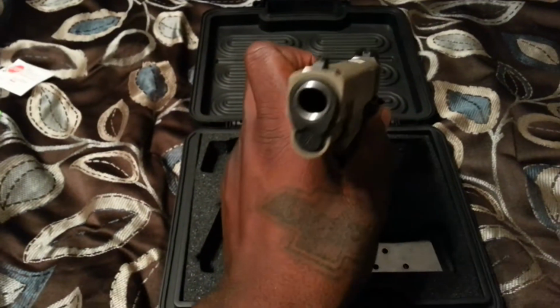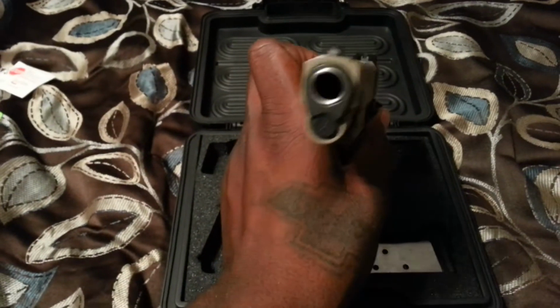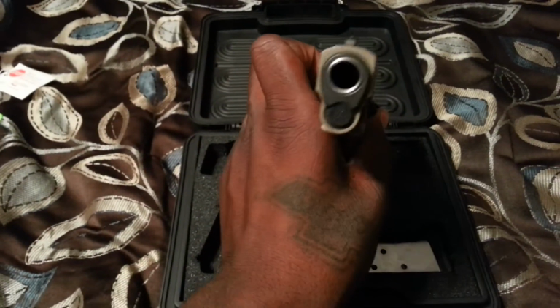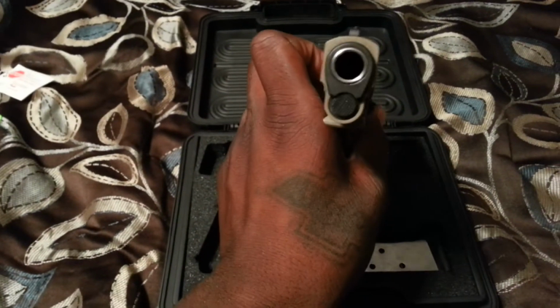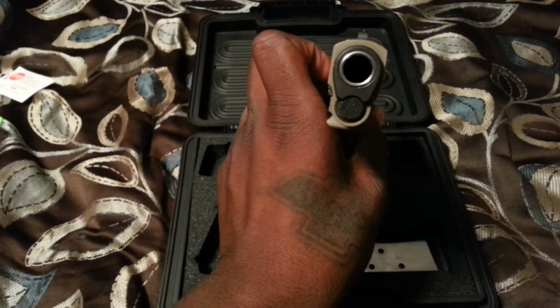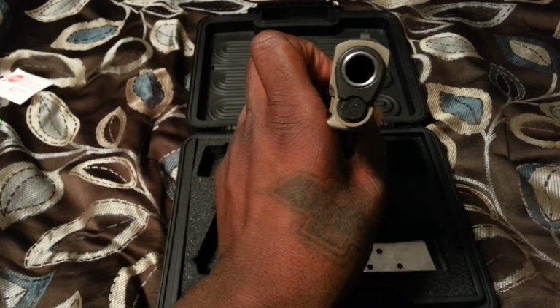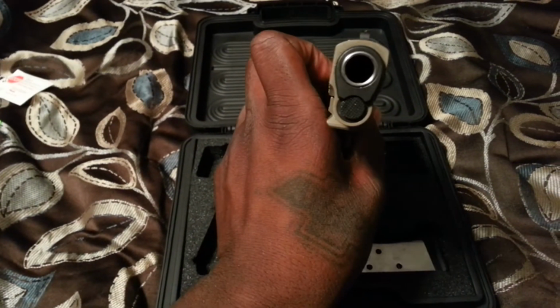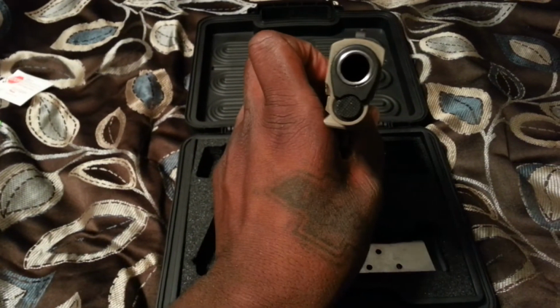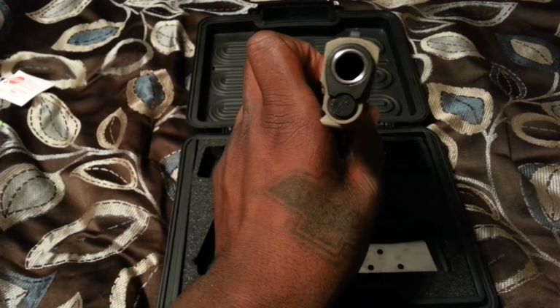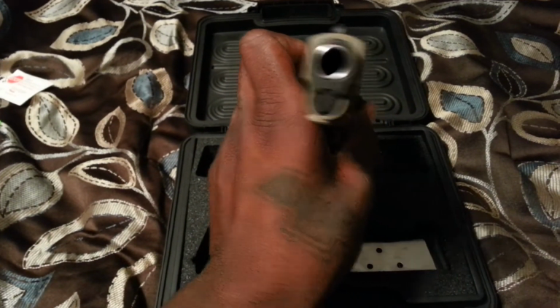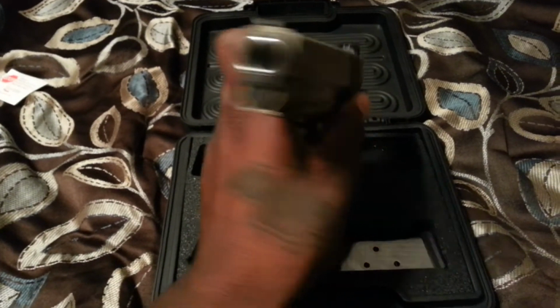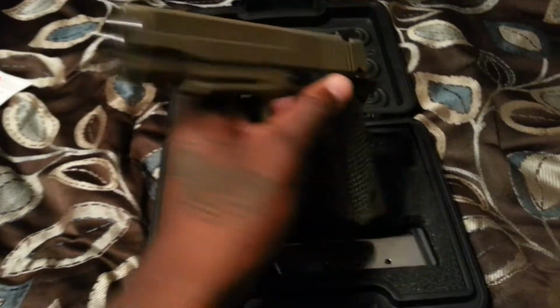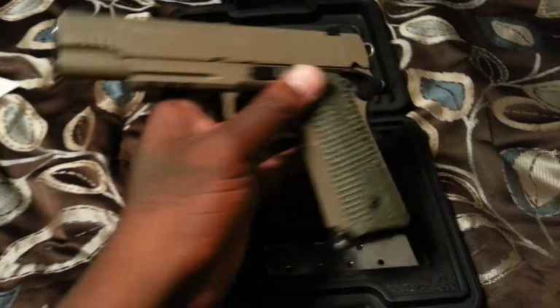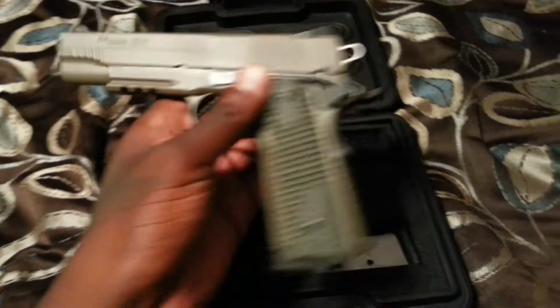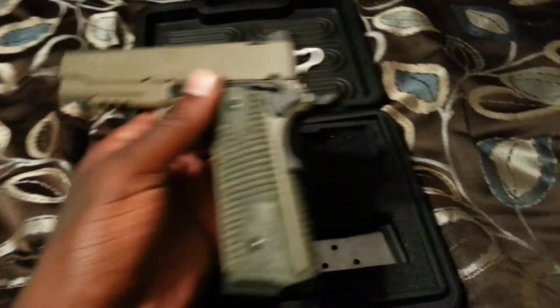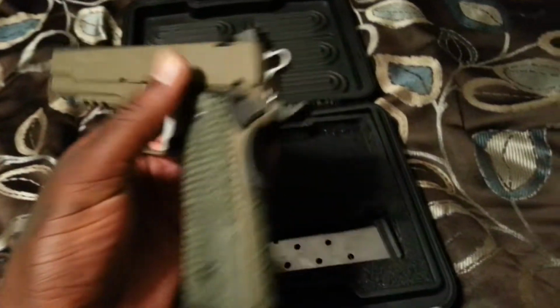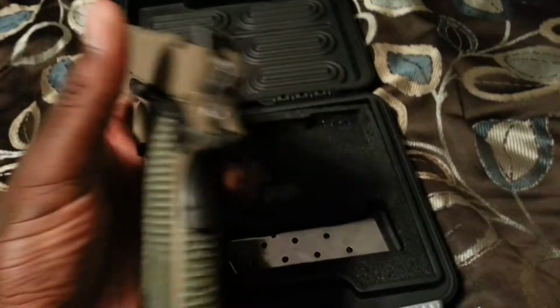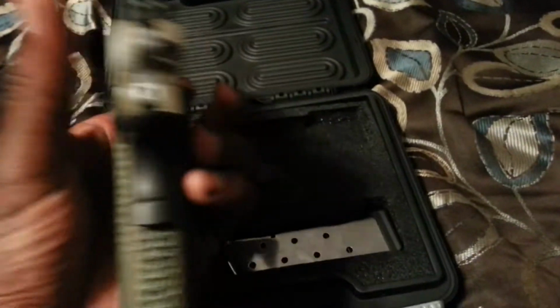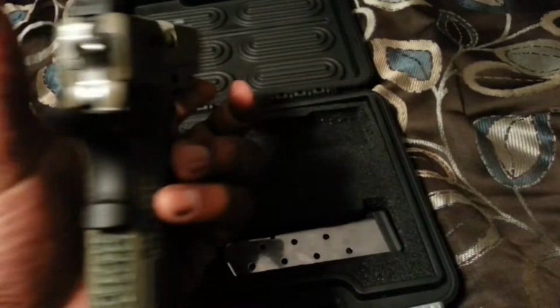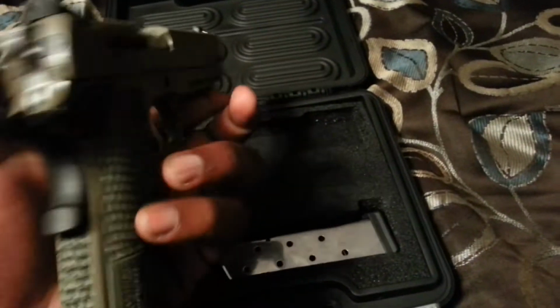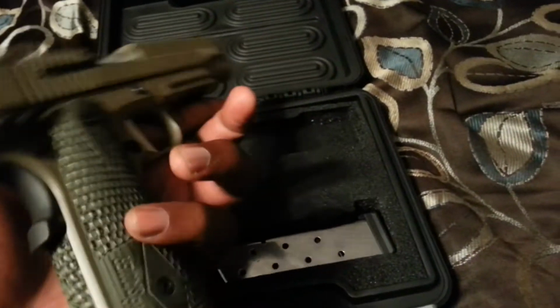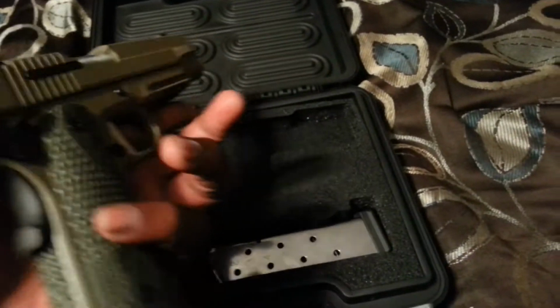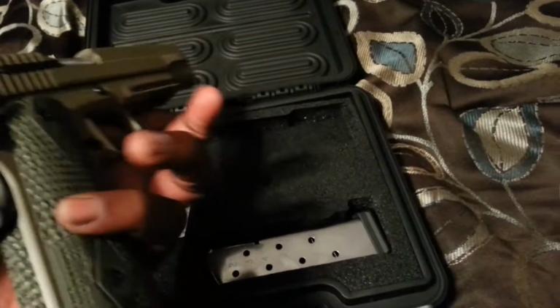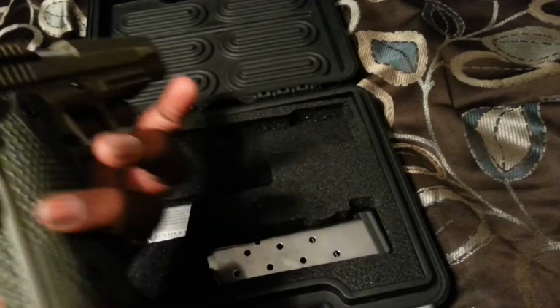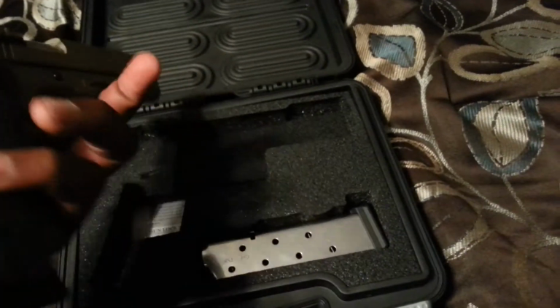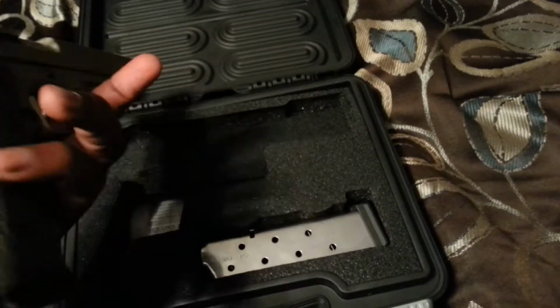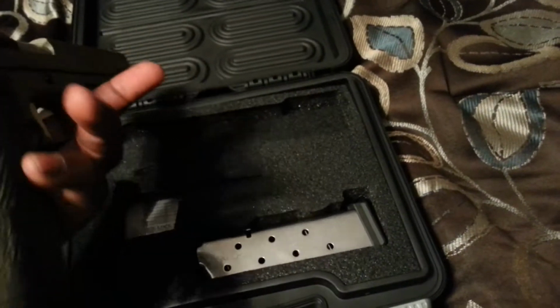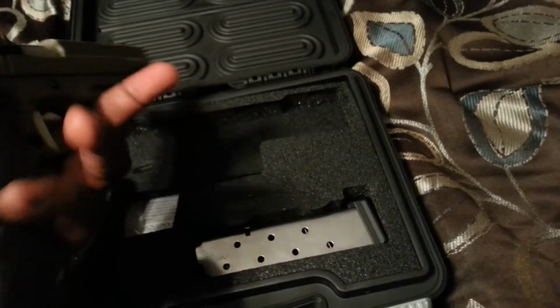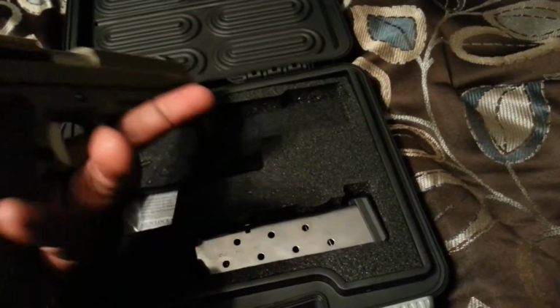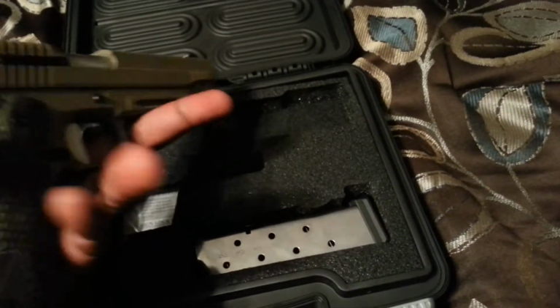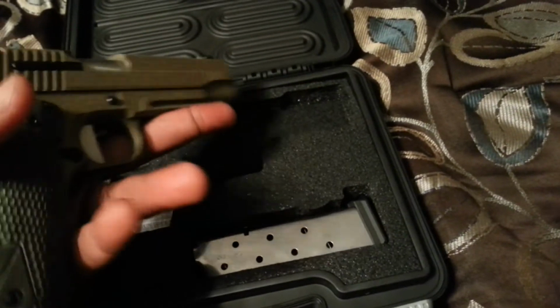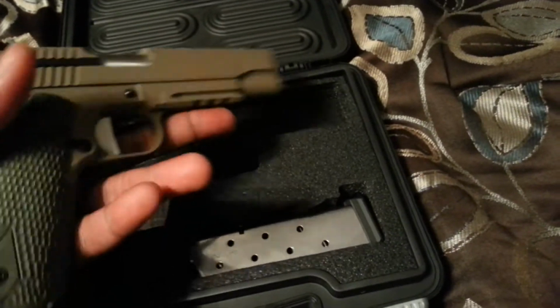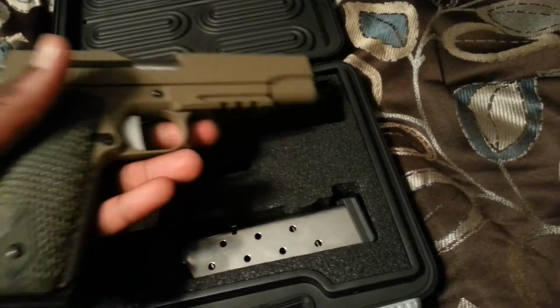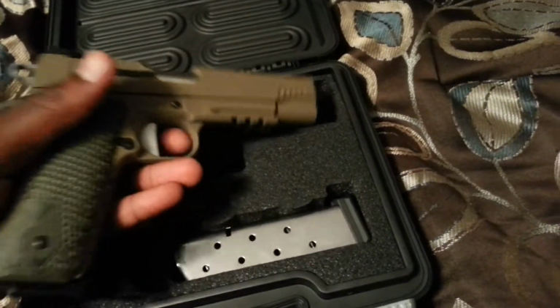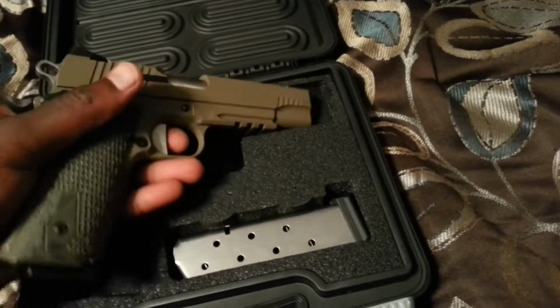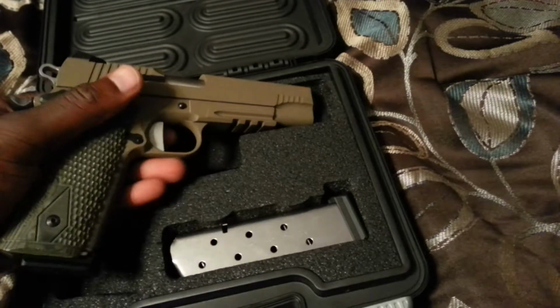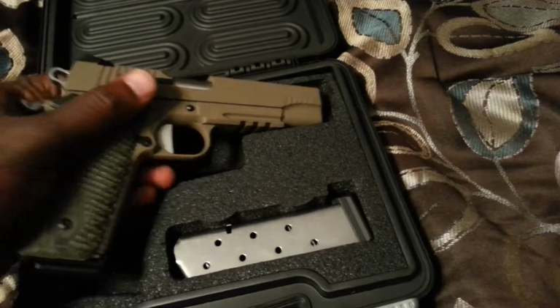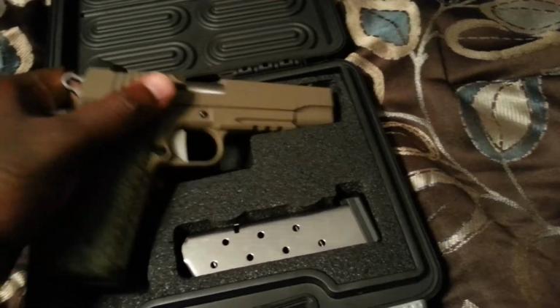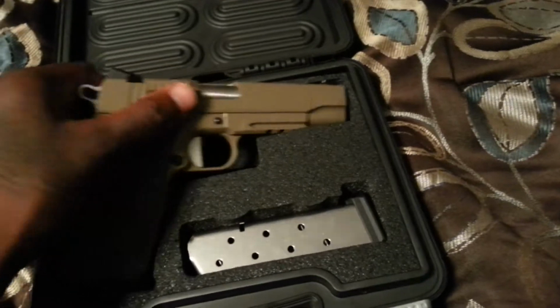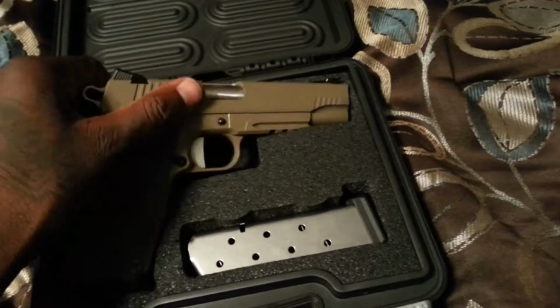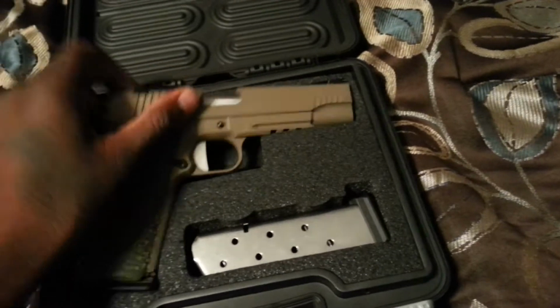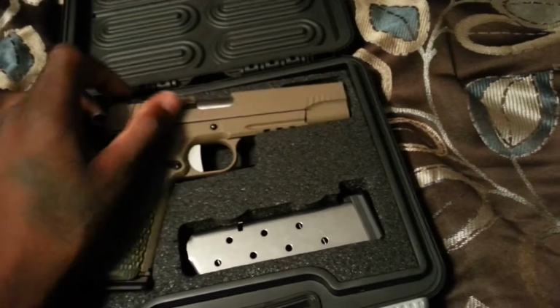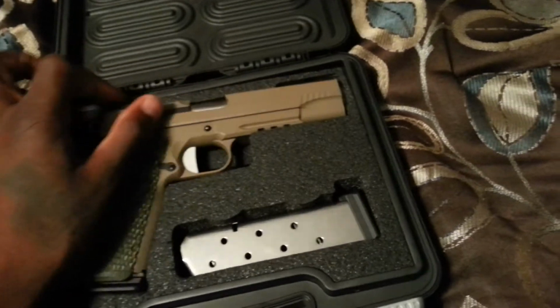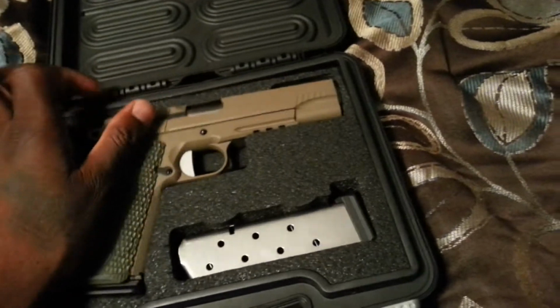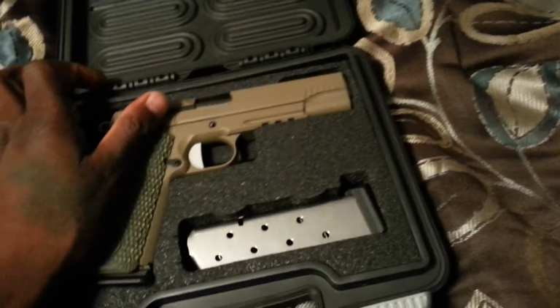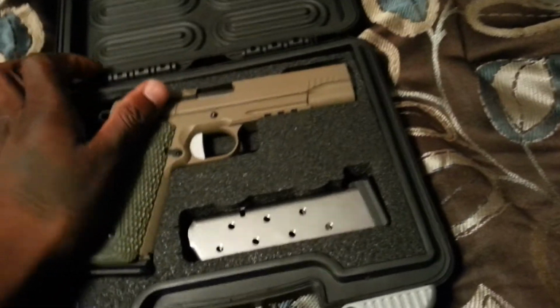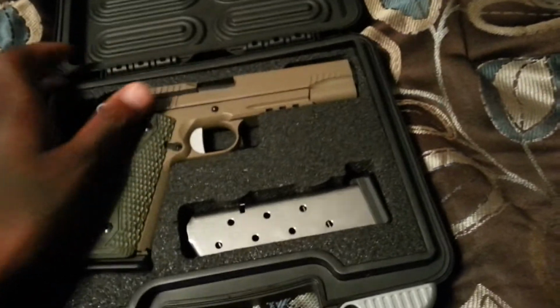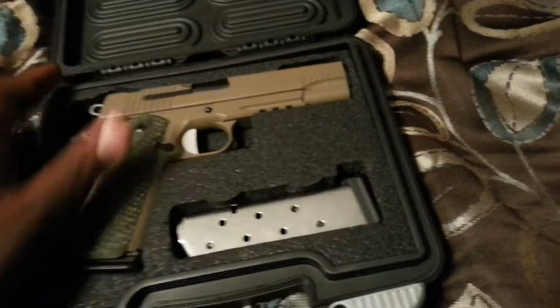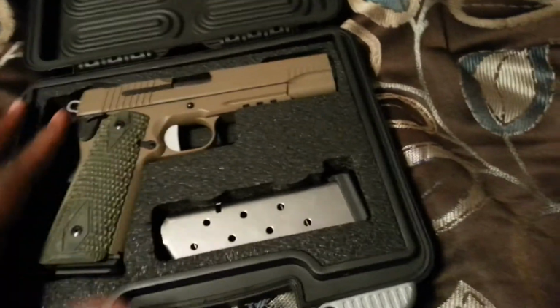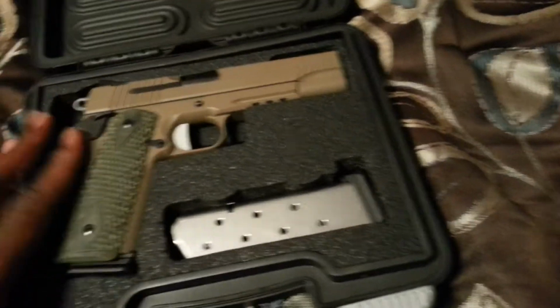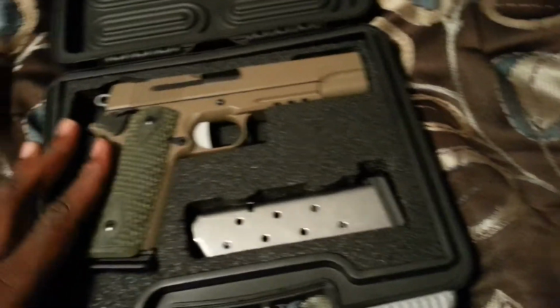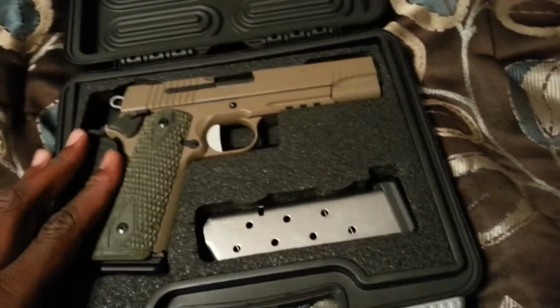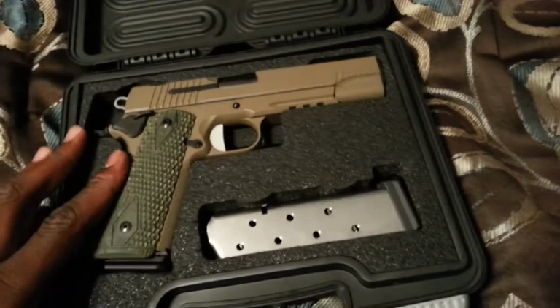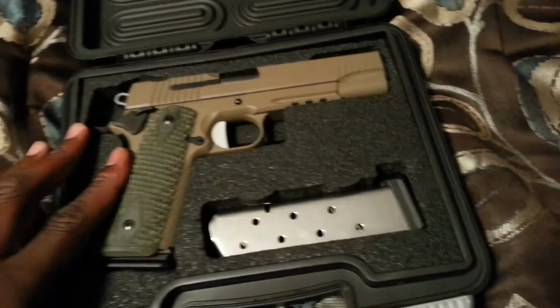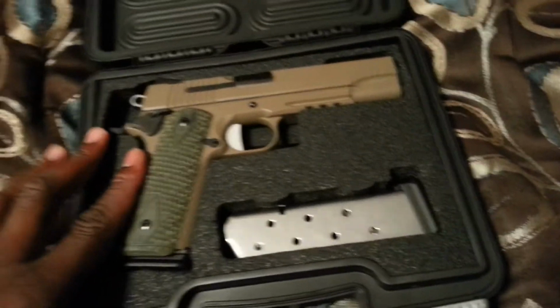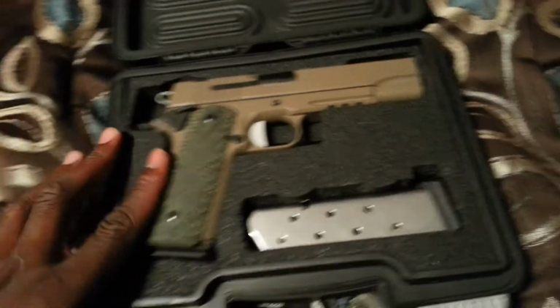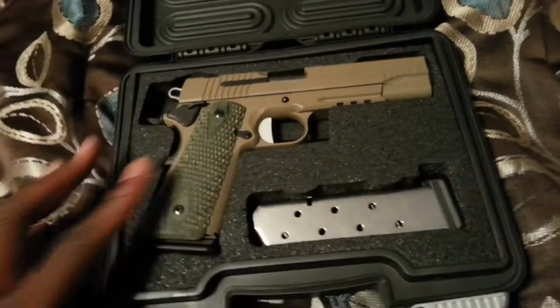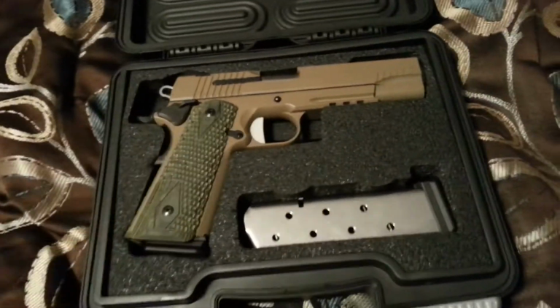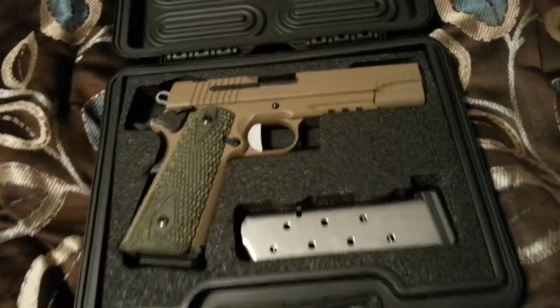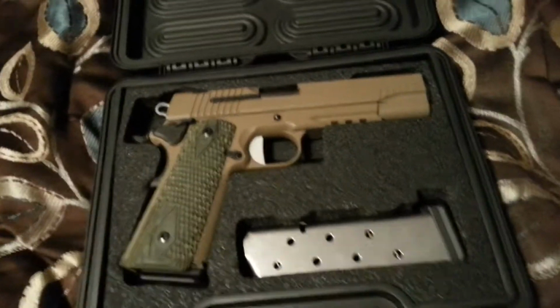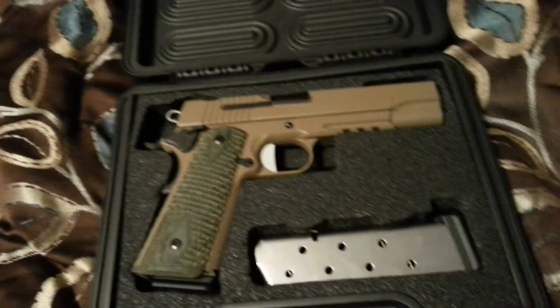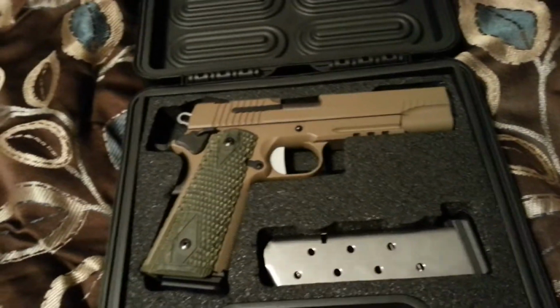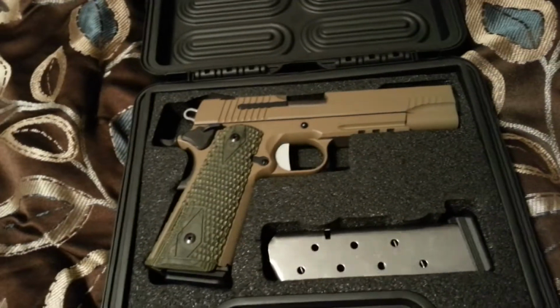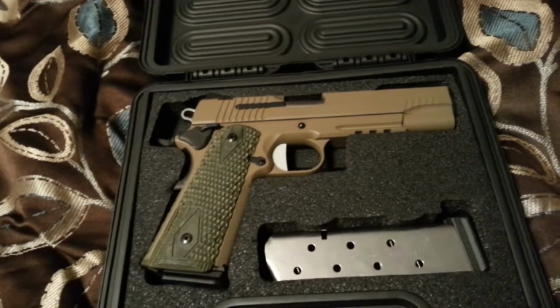This gun is unloaded by the way — well, it's definitely in the chamber. I've been looking for one of these guns for a while, and I finally found one.